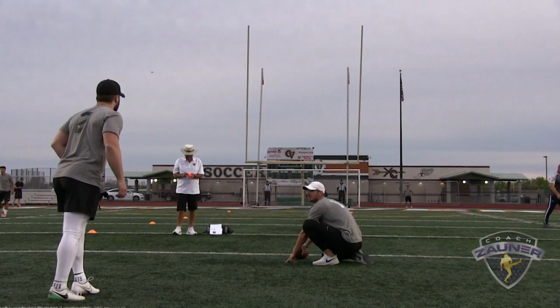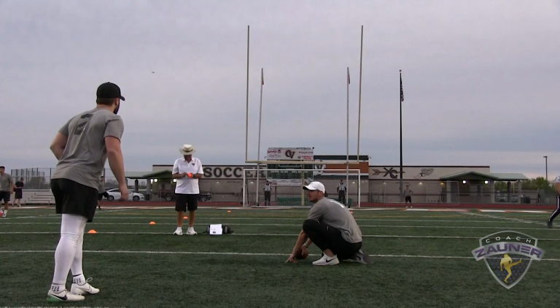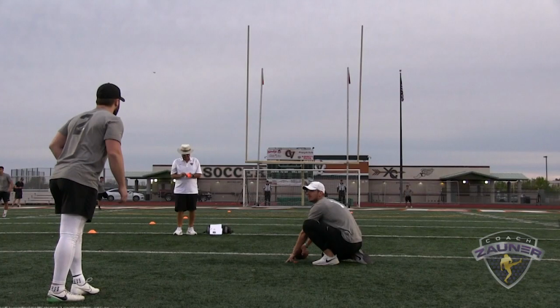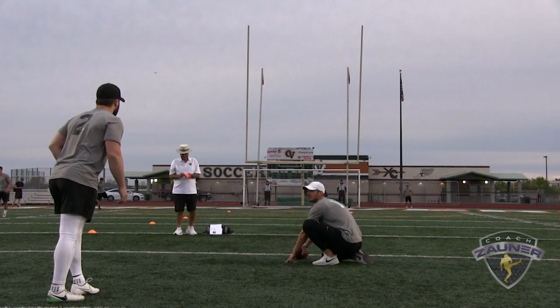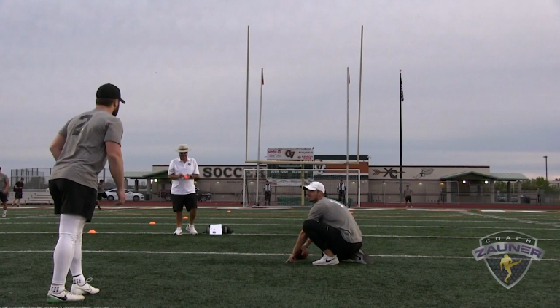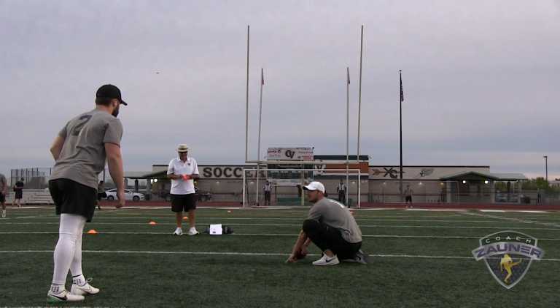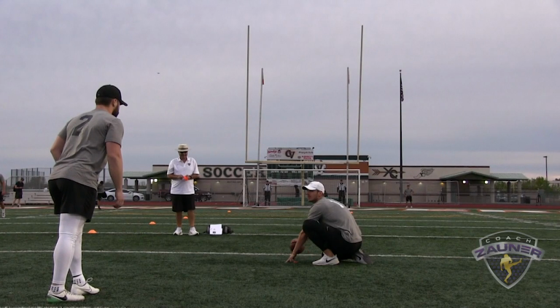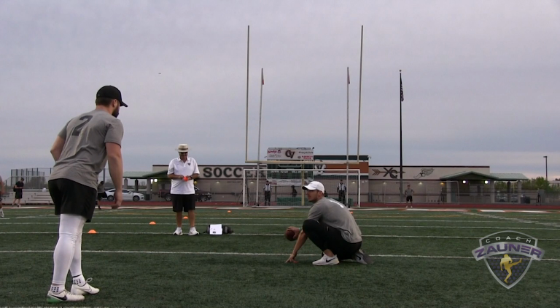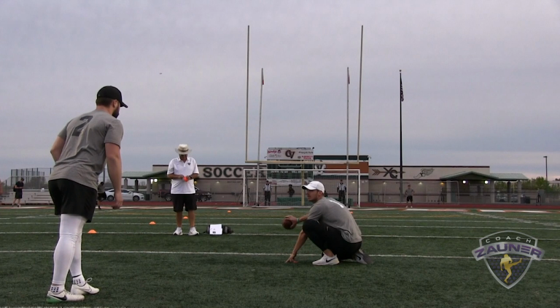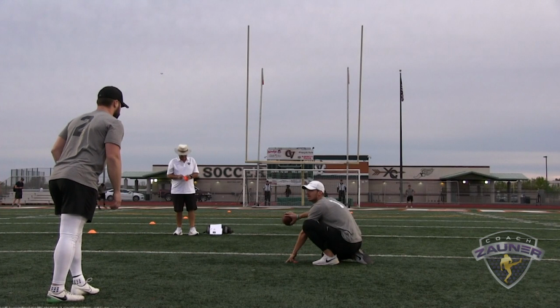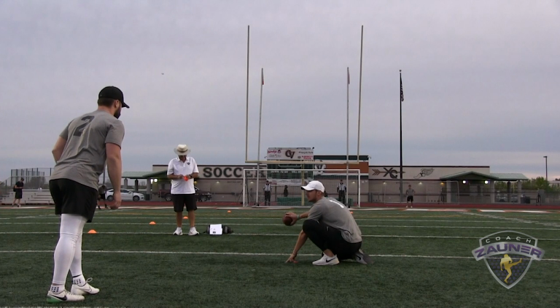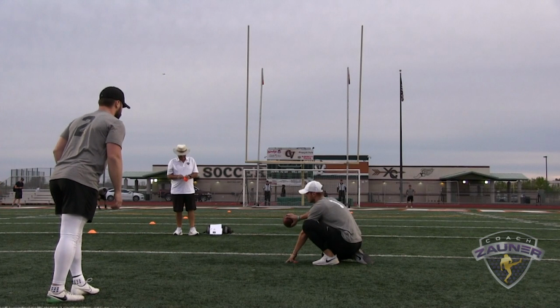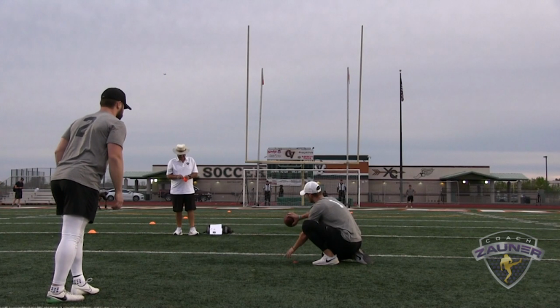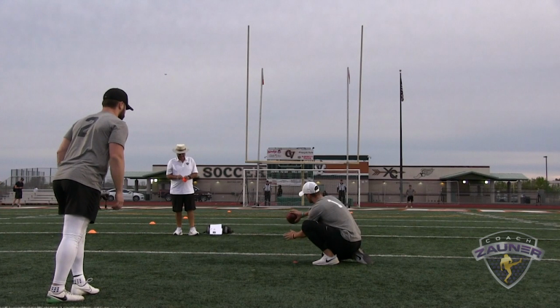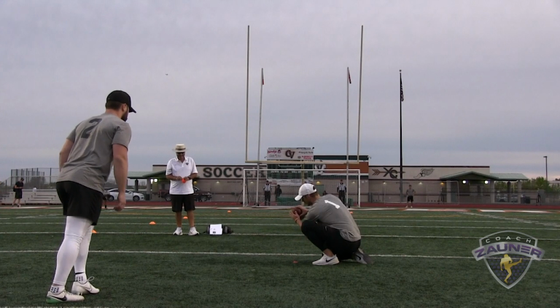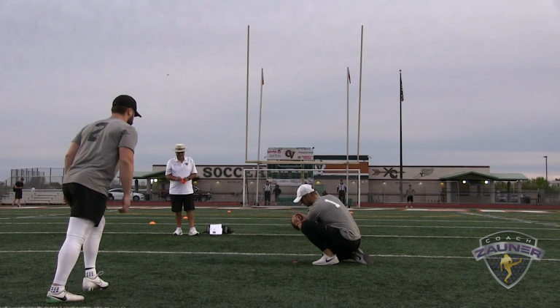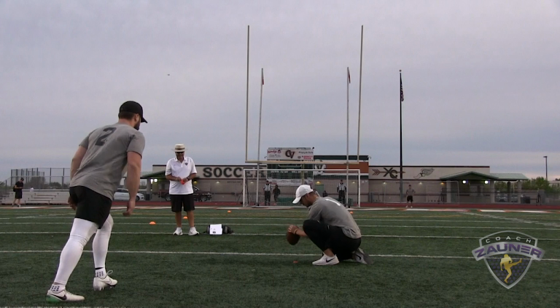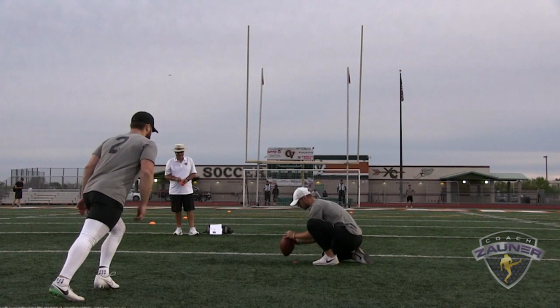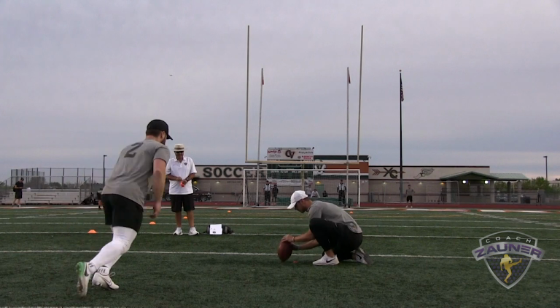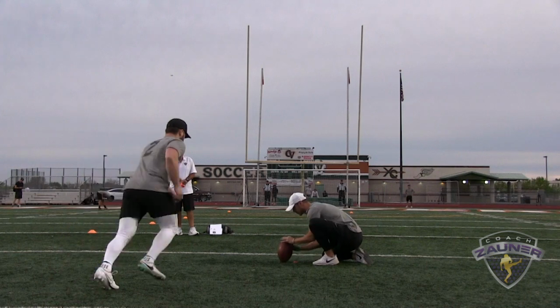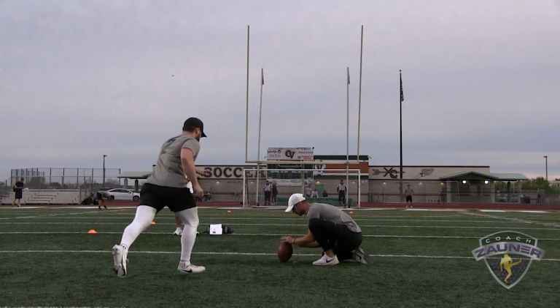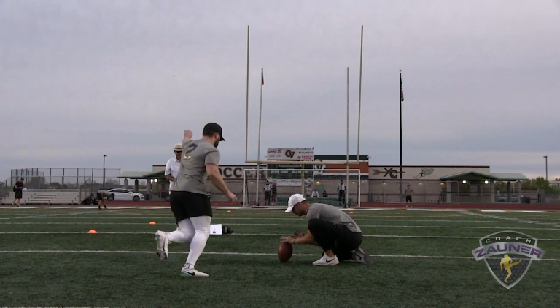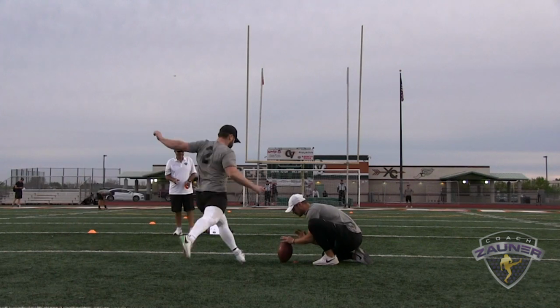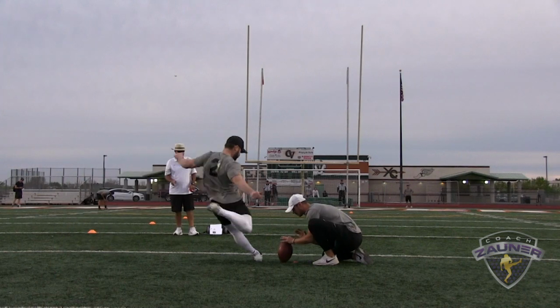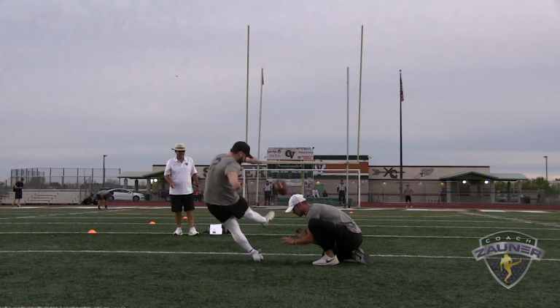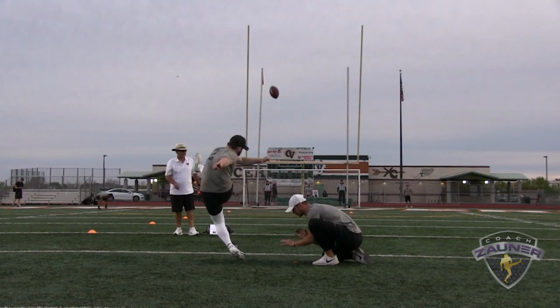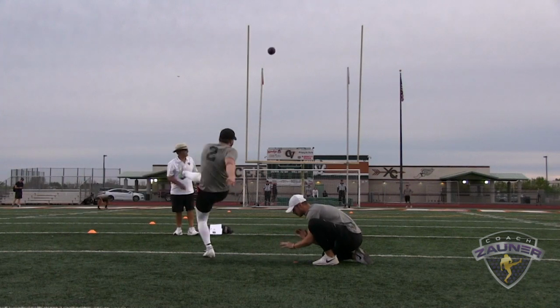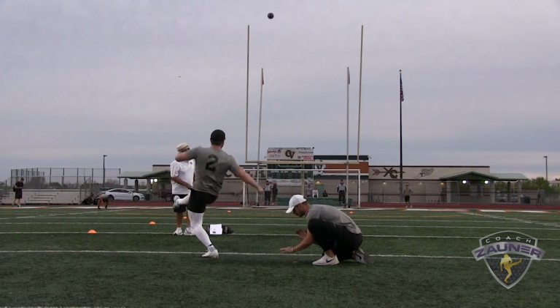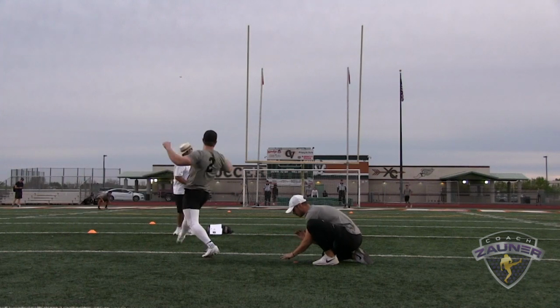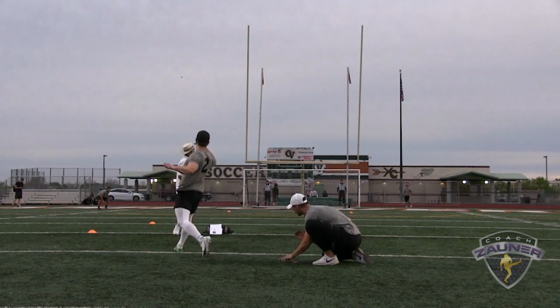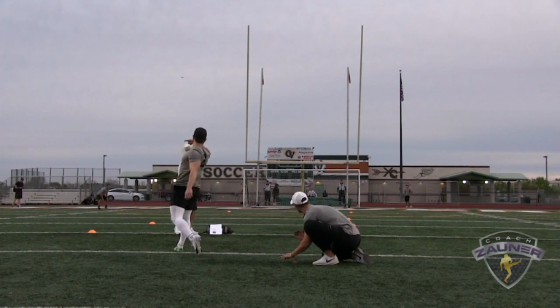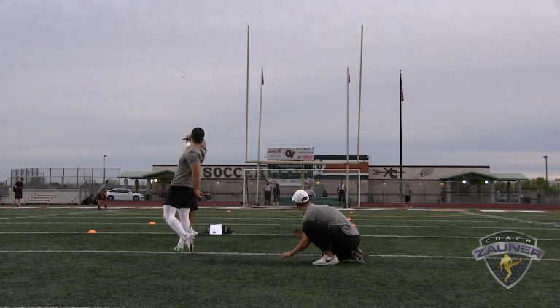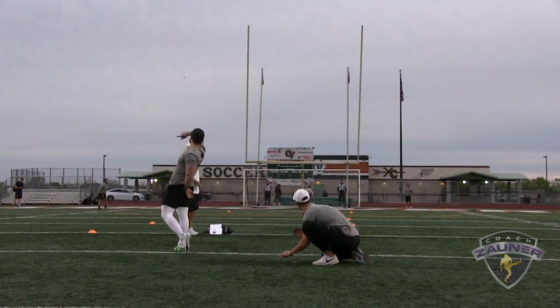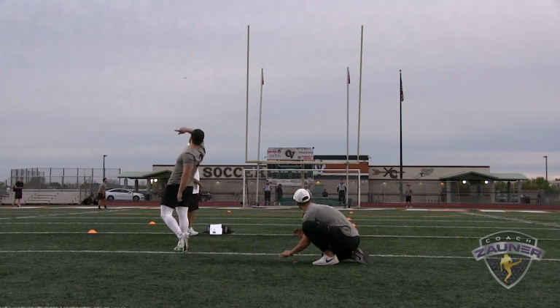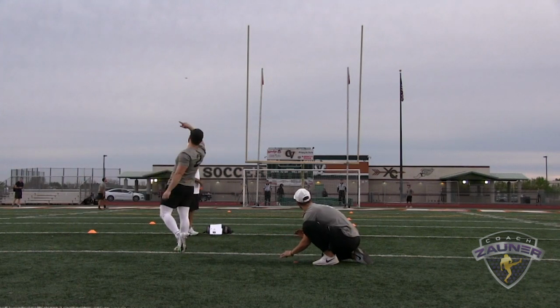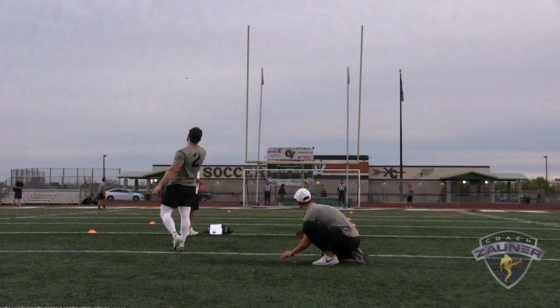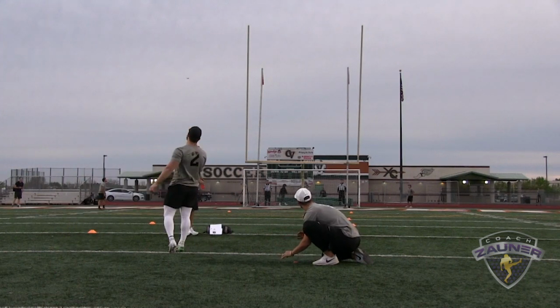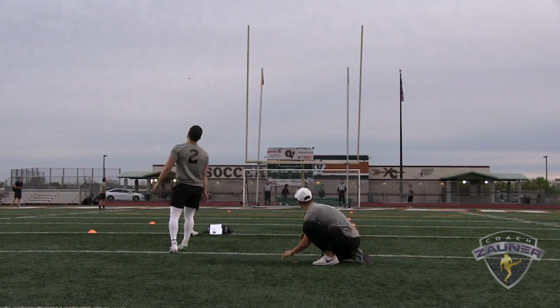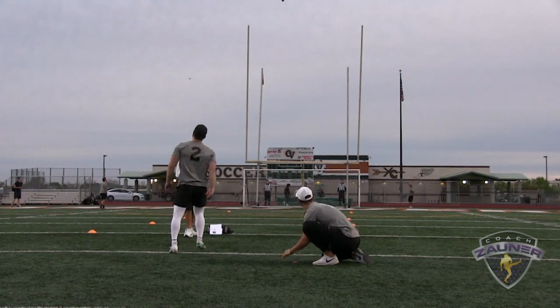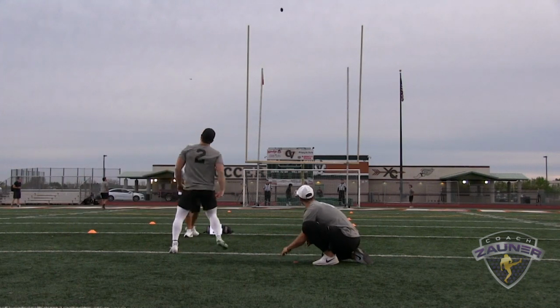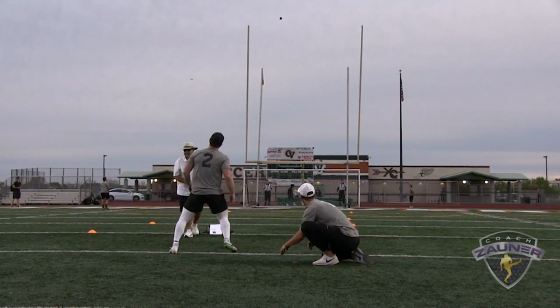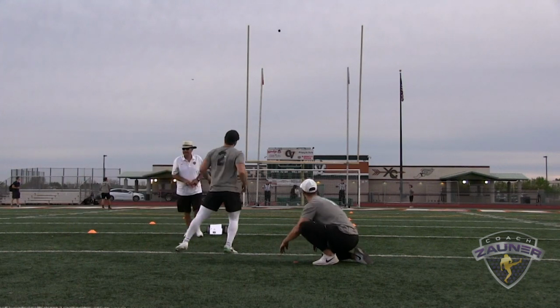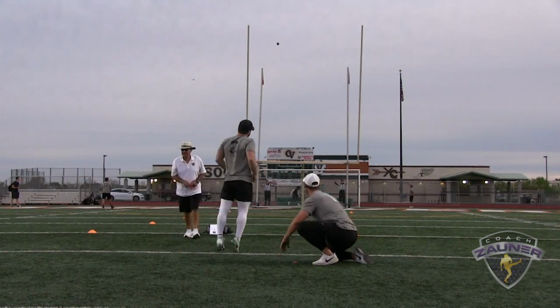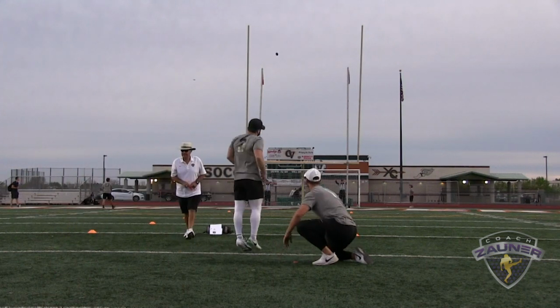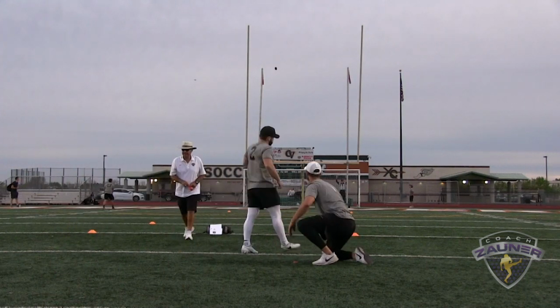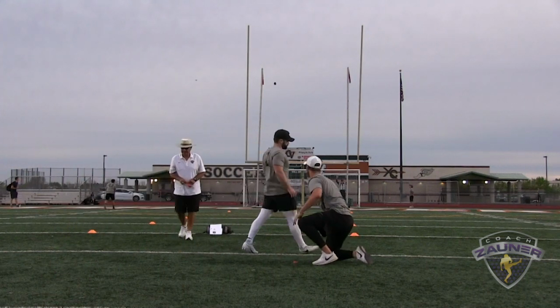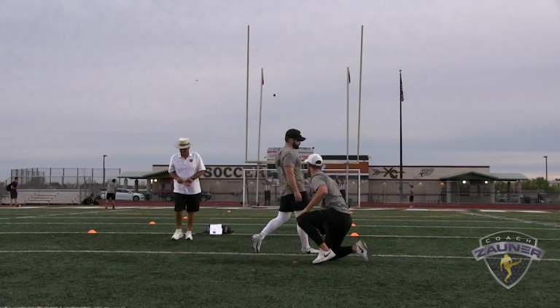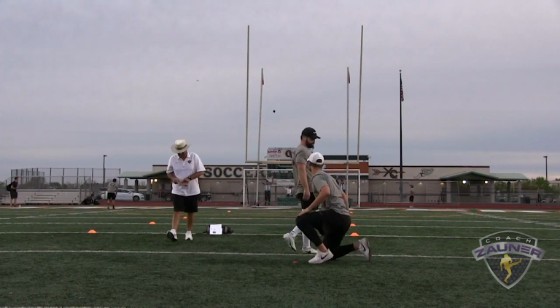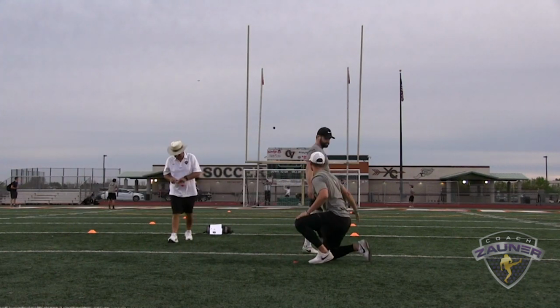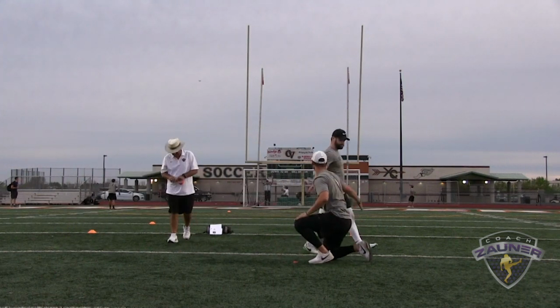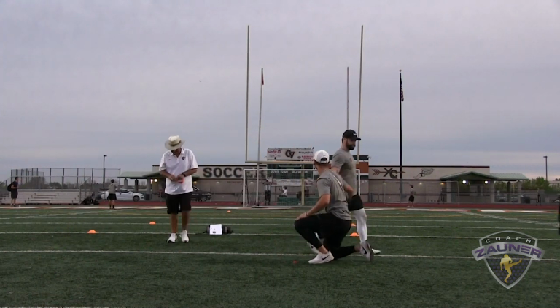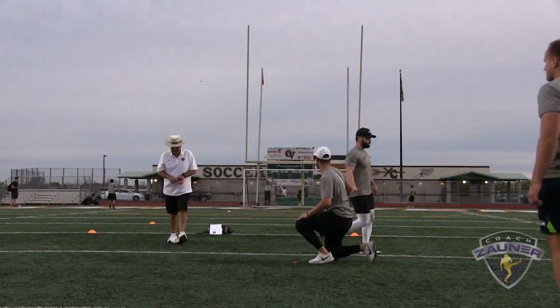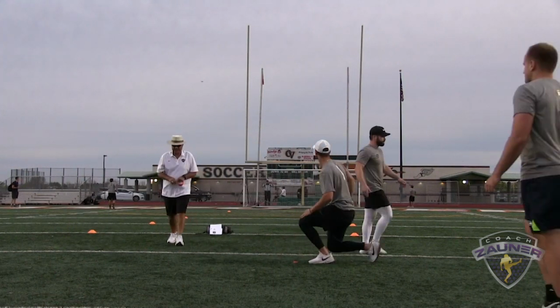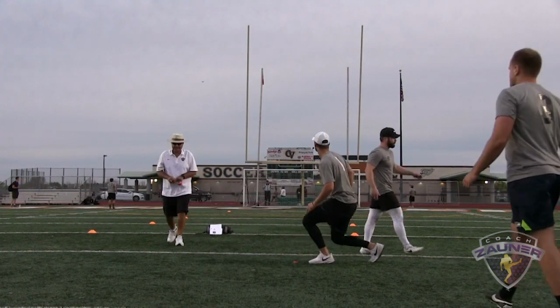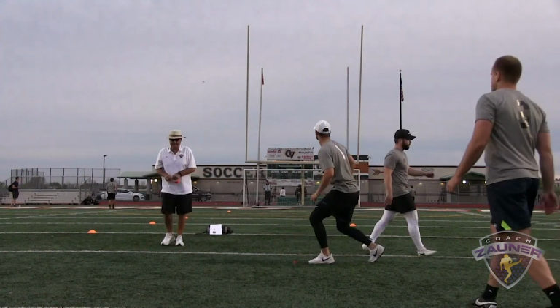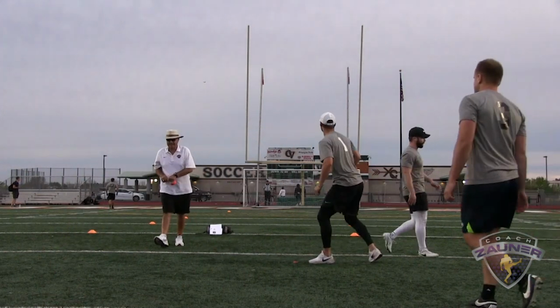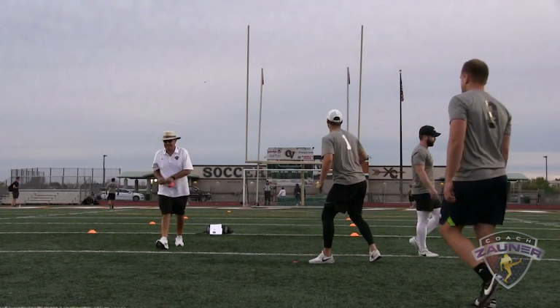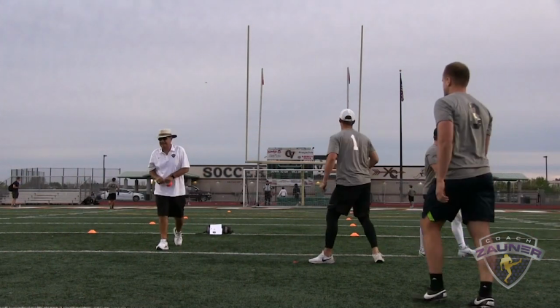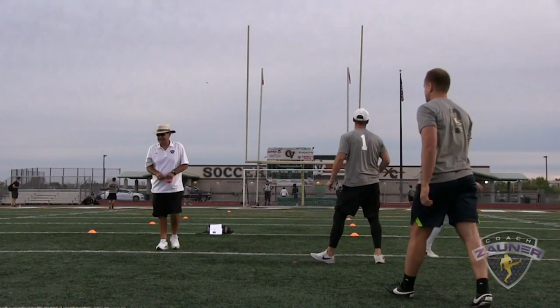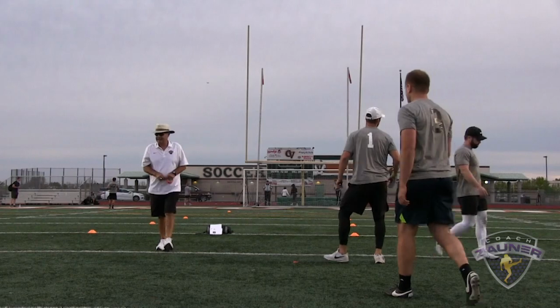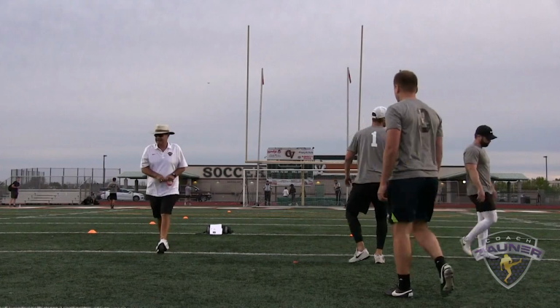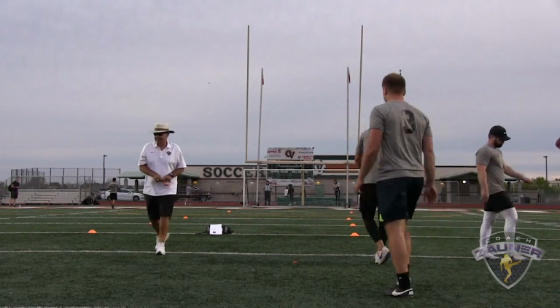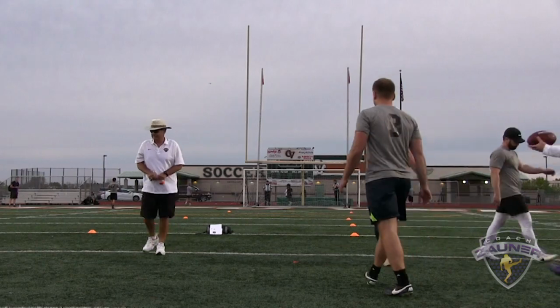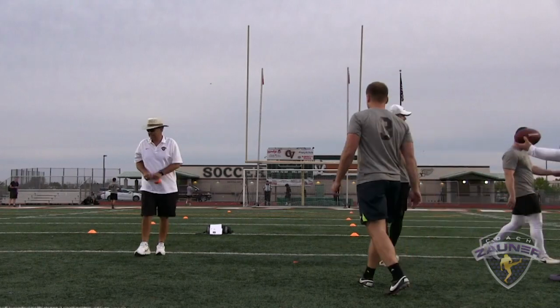Kicker number two, right hash, 41 yard field goal. That's good, two to the left.